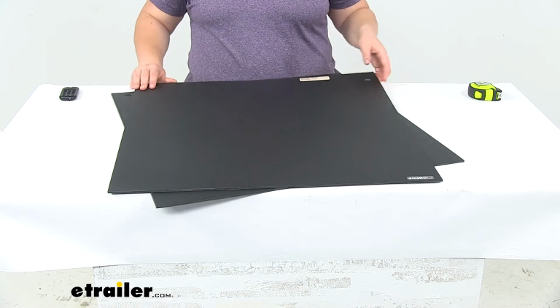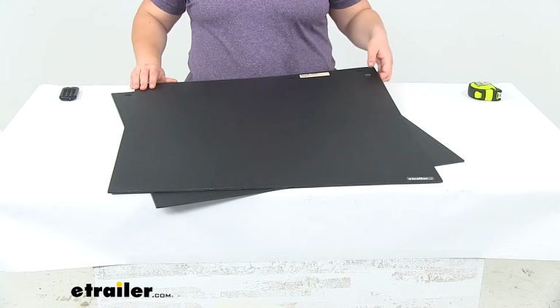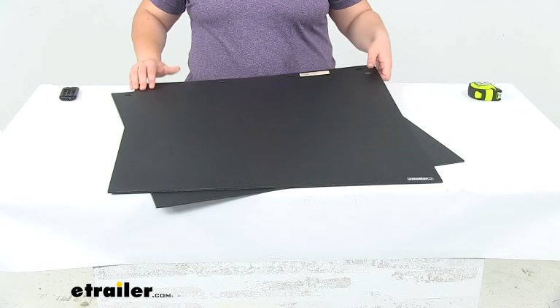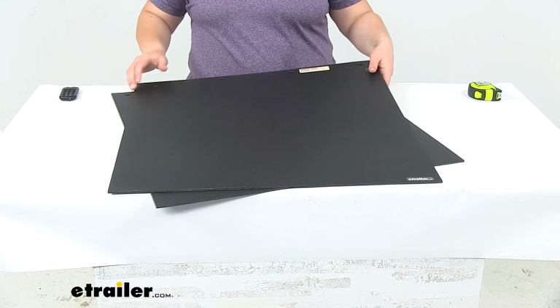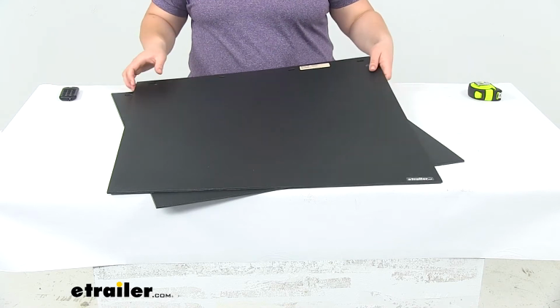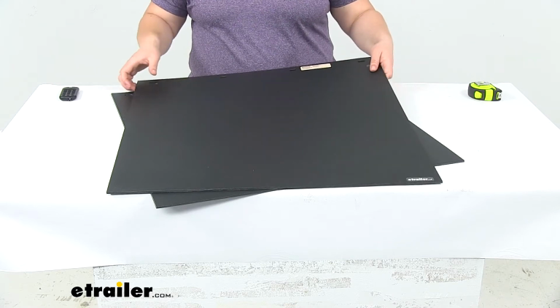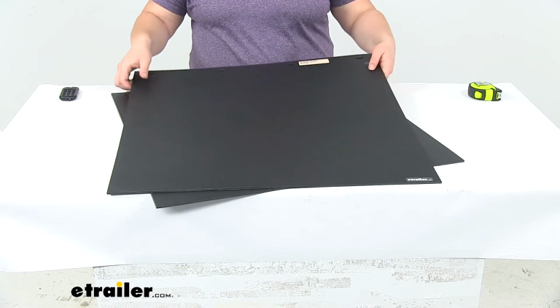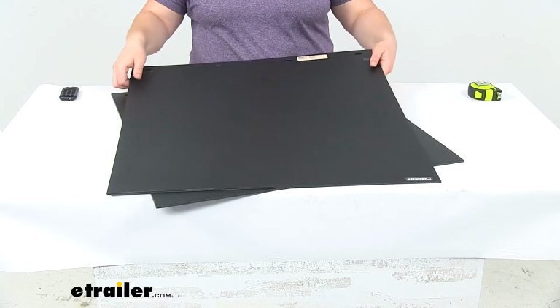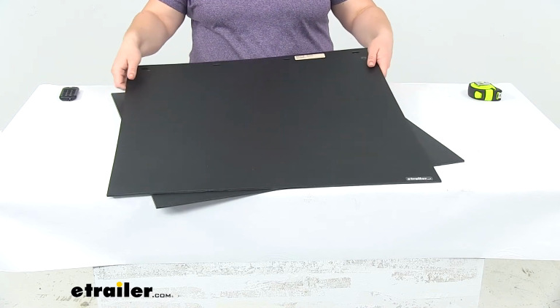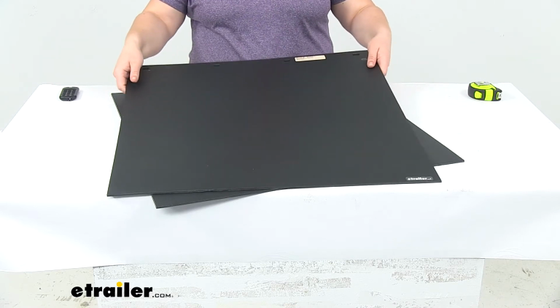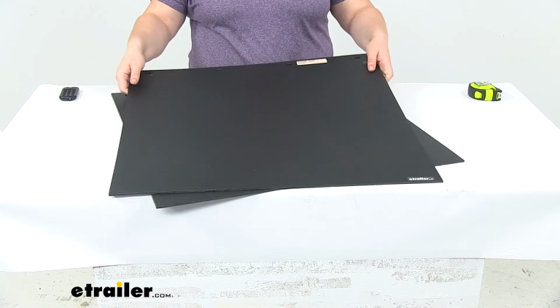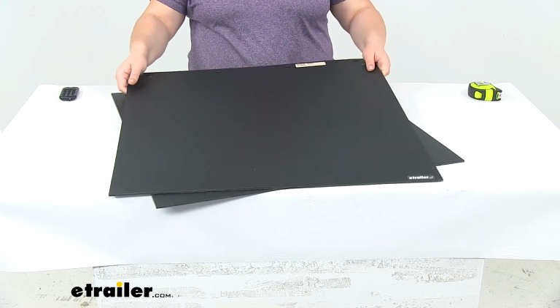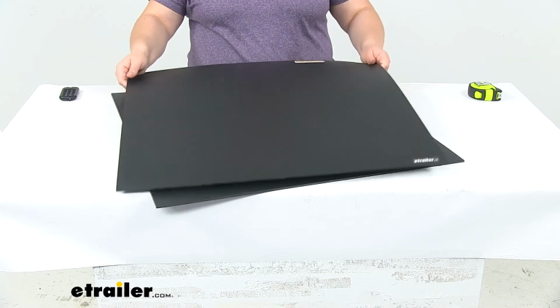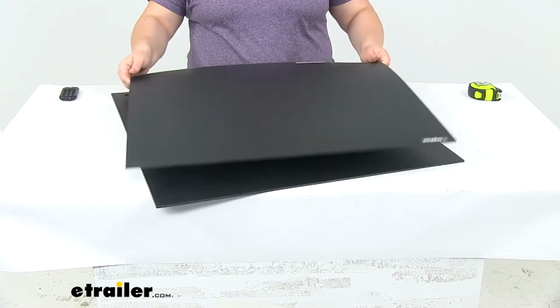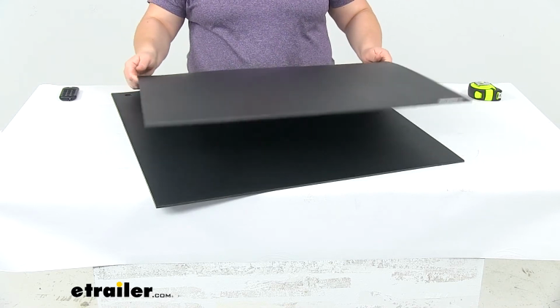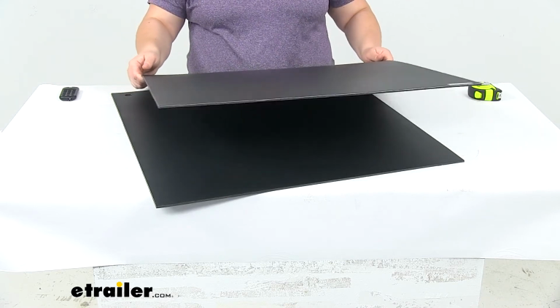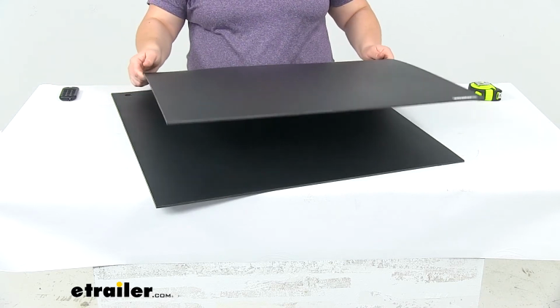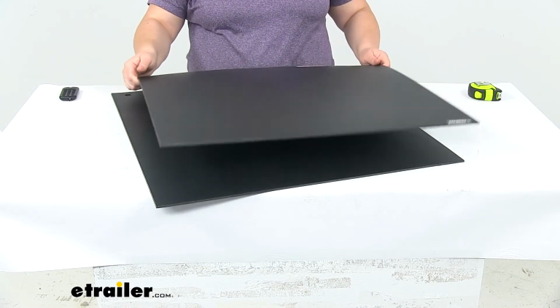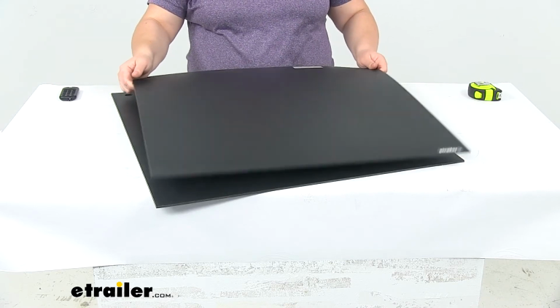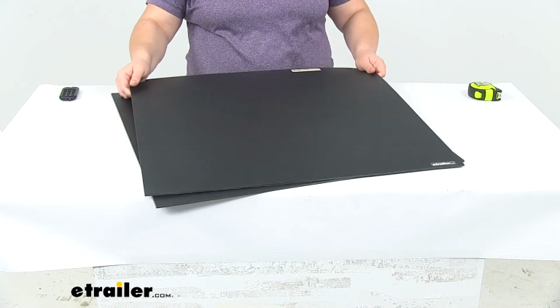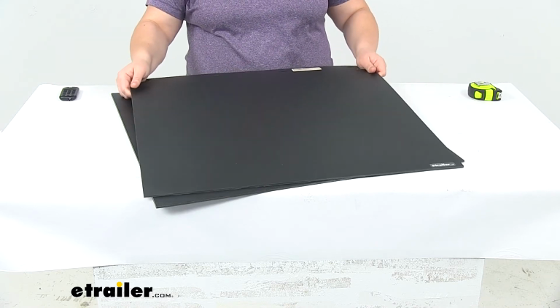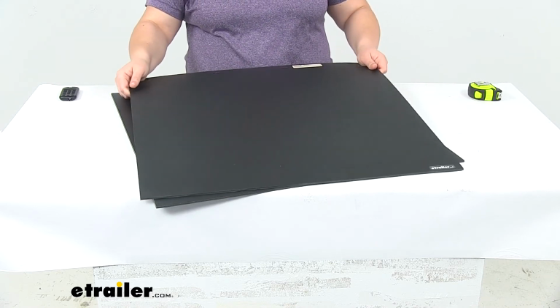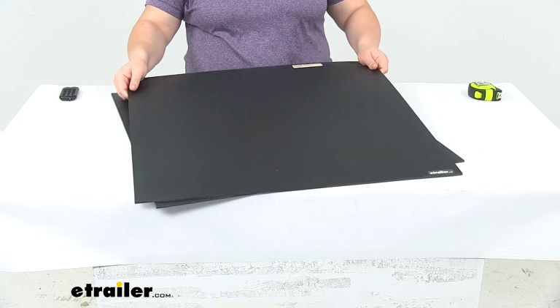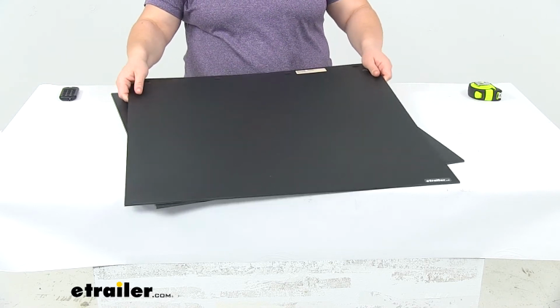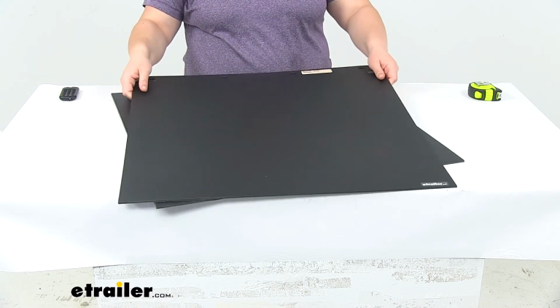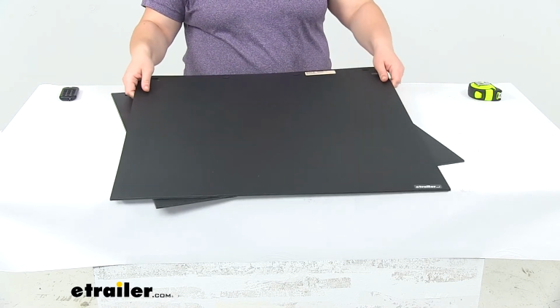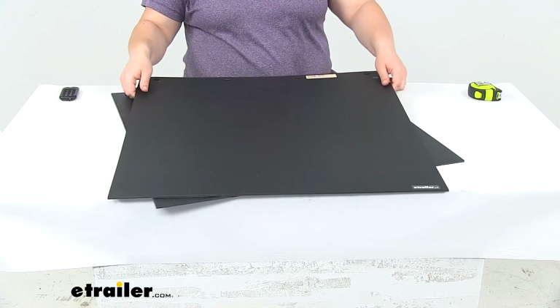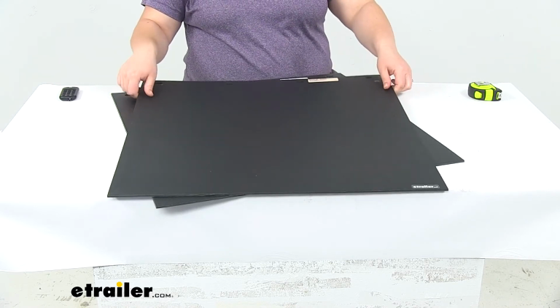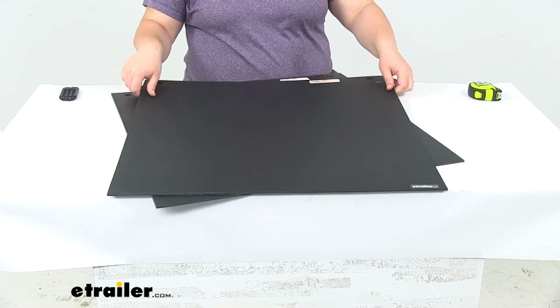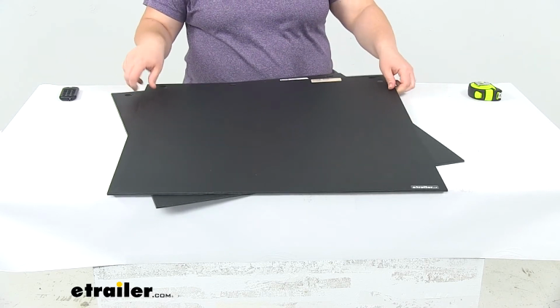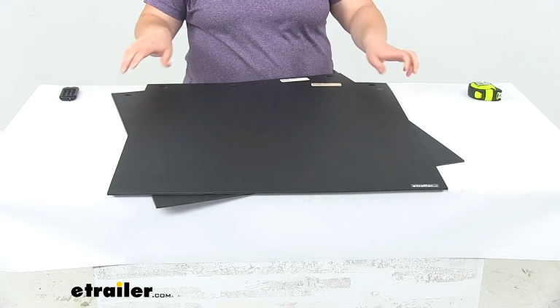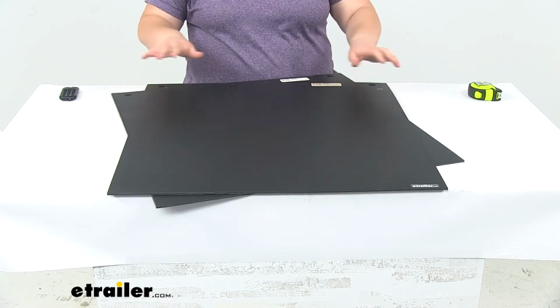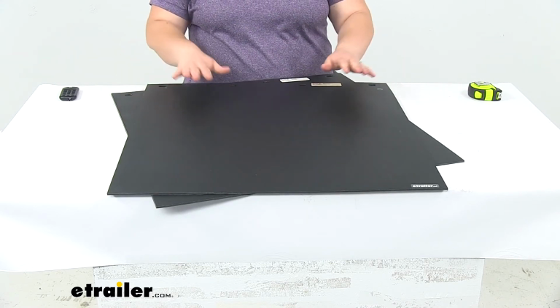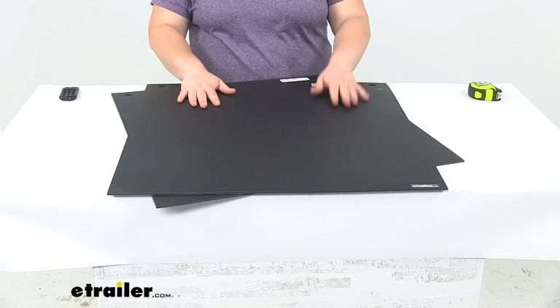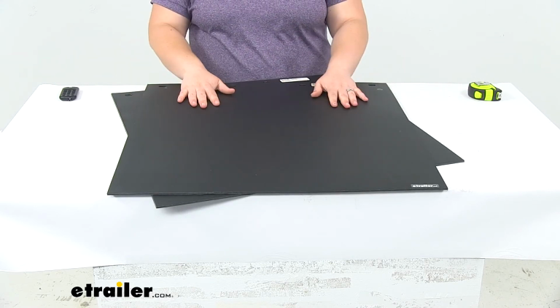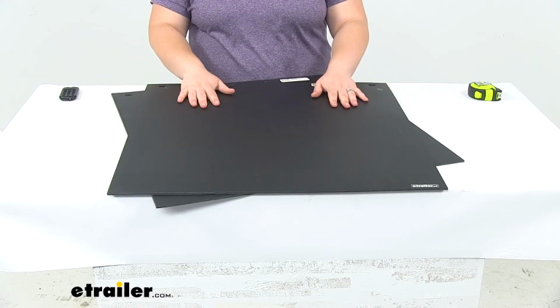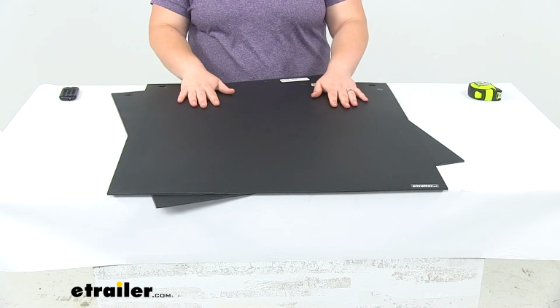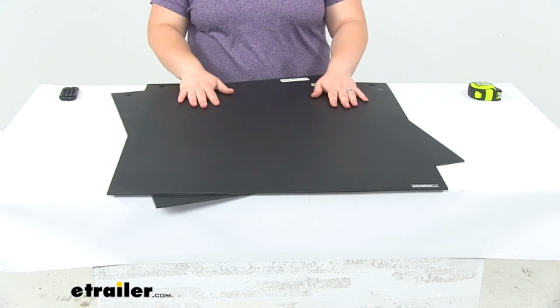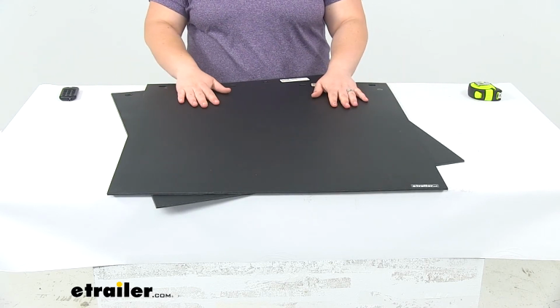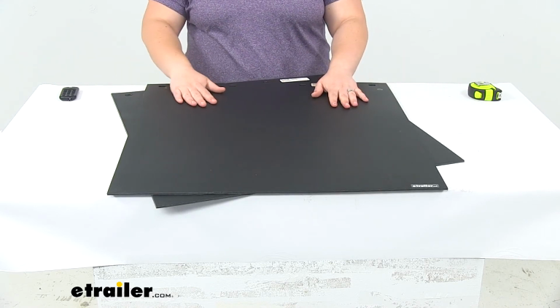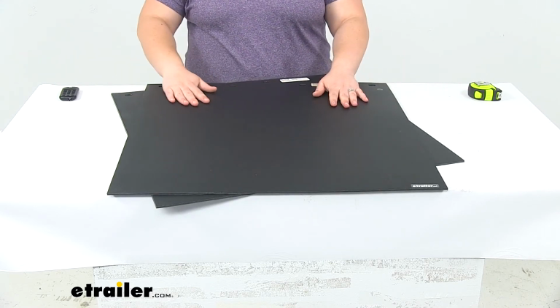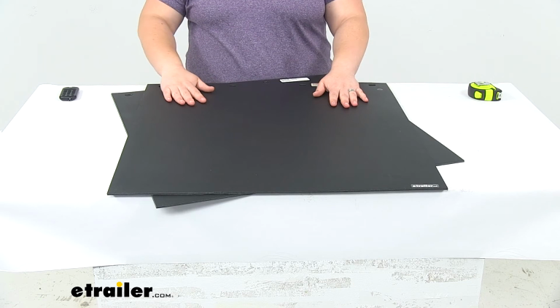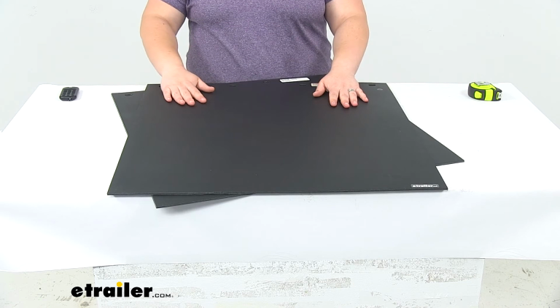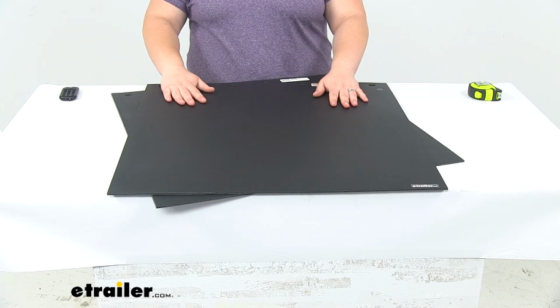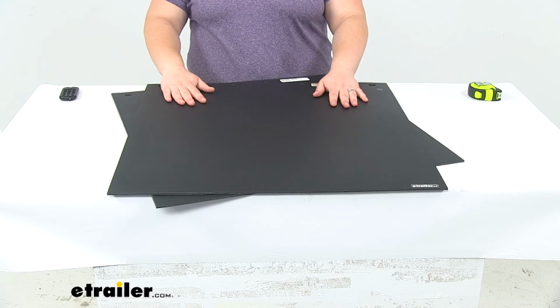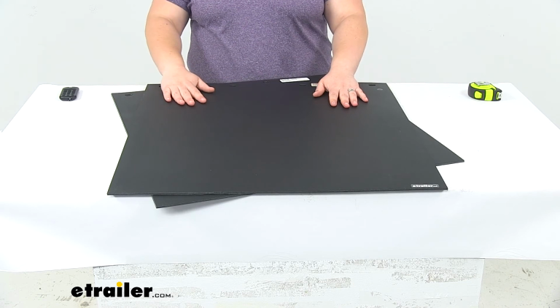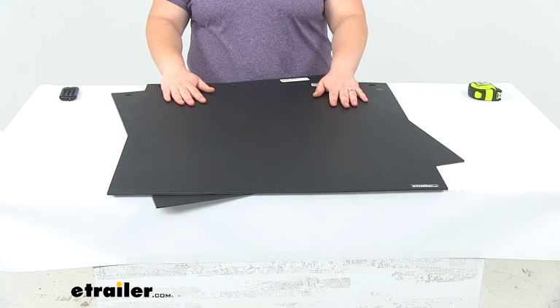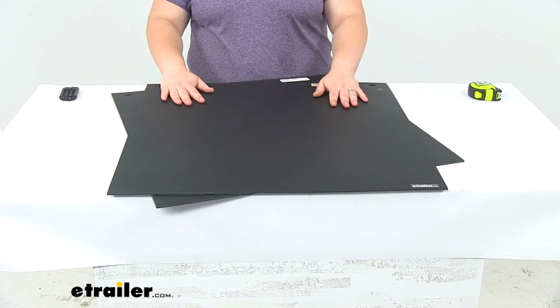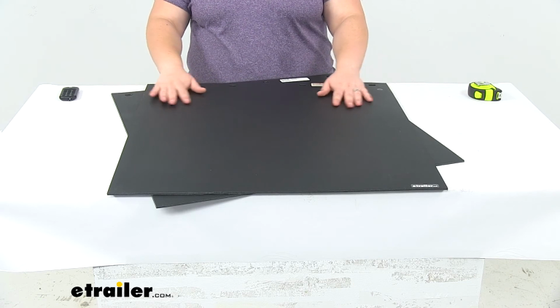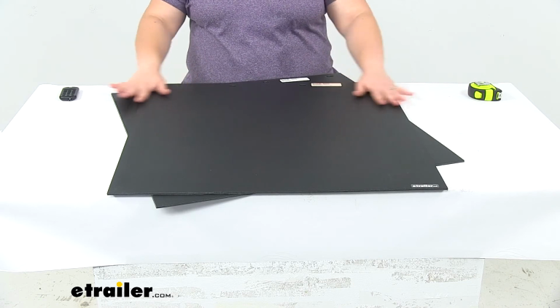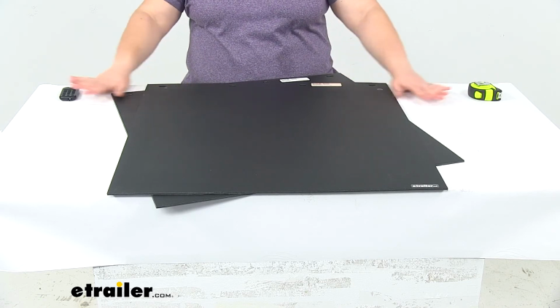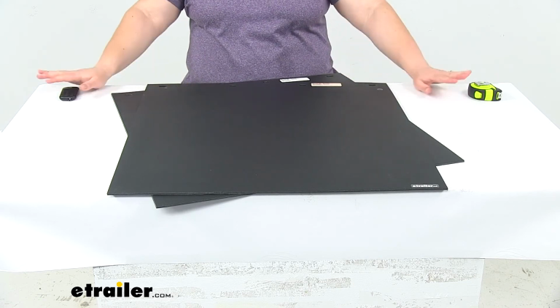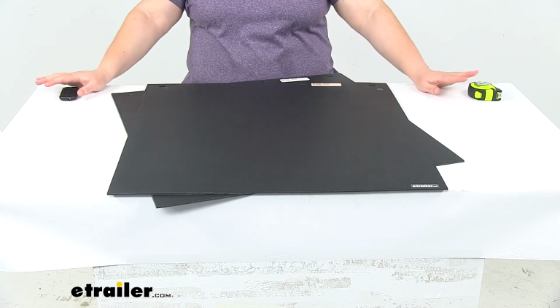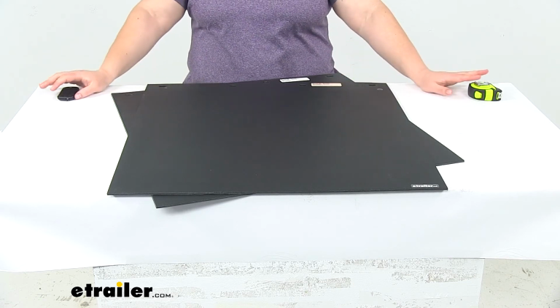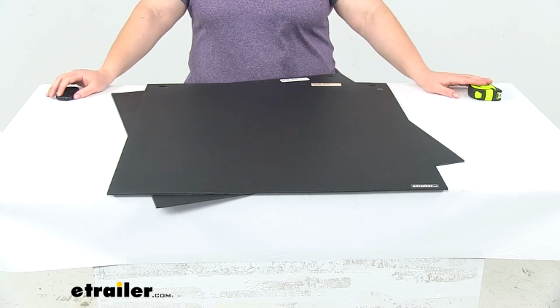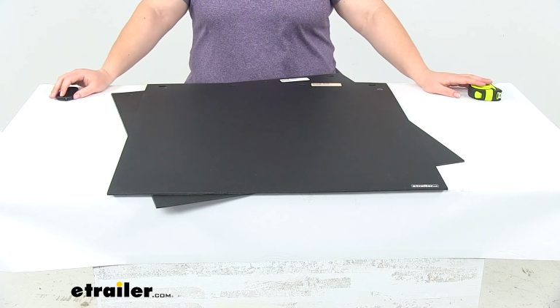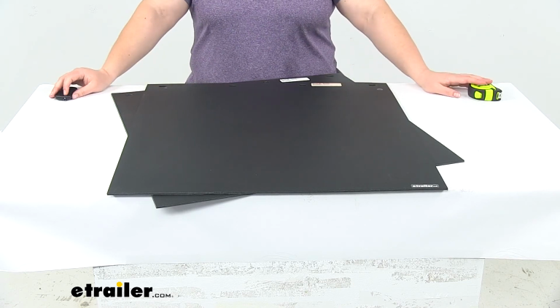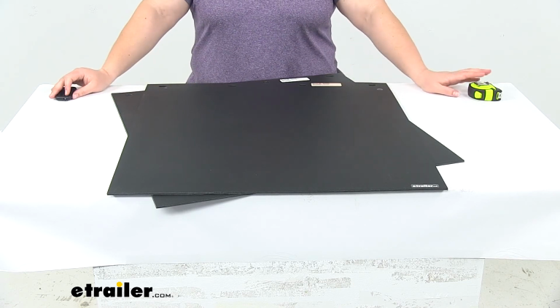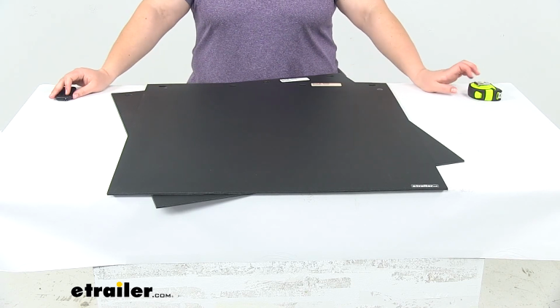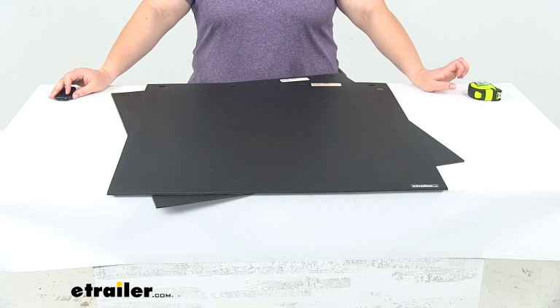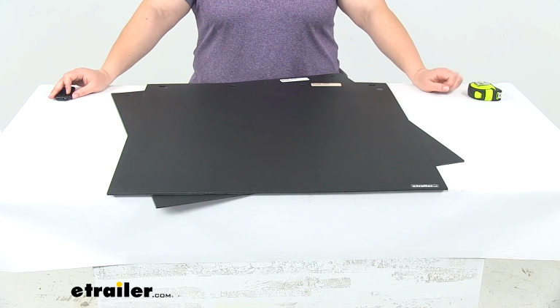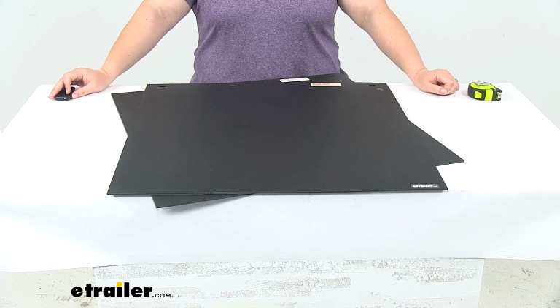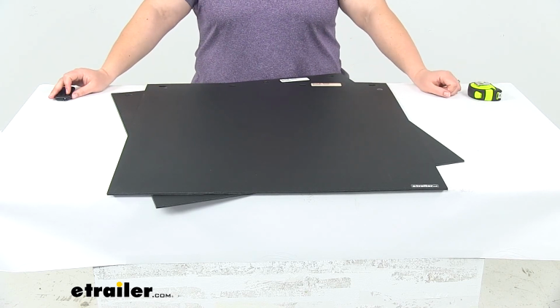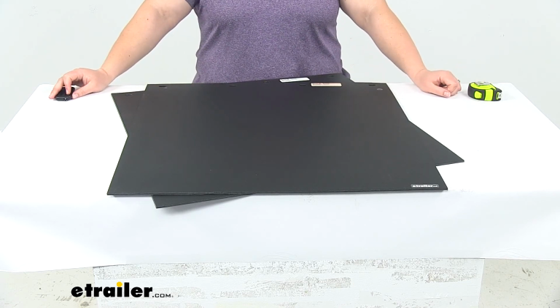These are made in the USA. They come in black, and again we do get two mud flaps, and that's going to do it for our look at the Byers Products Mud Flaps.